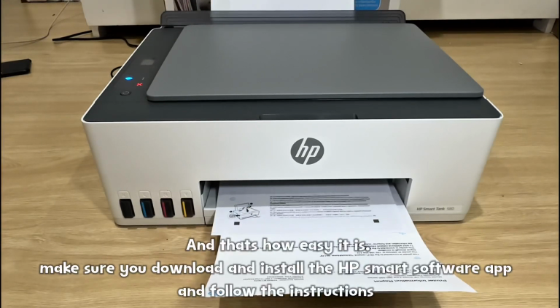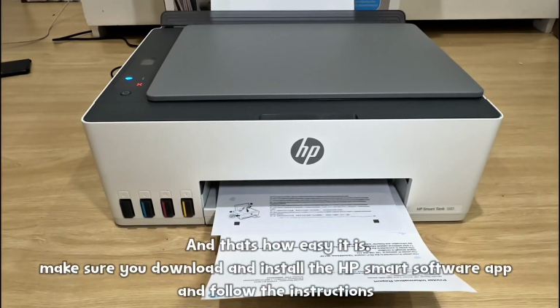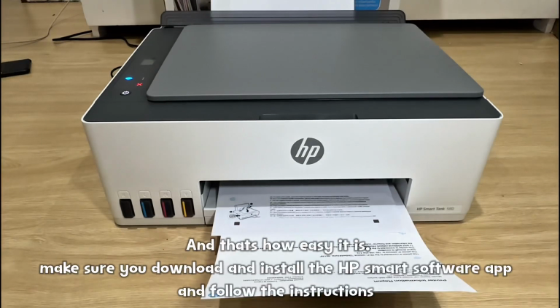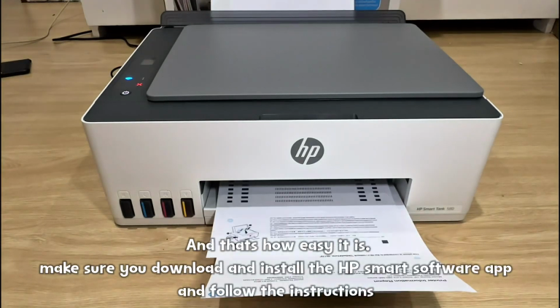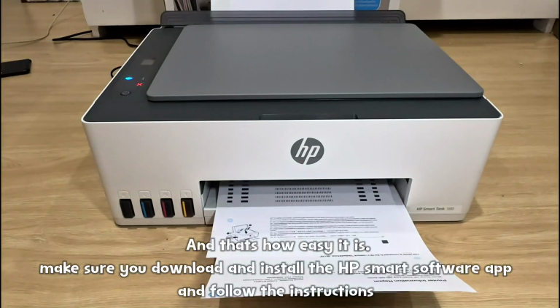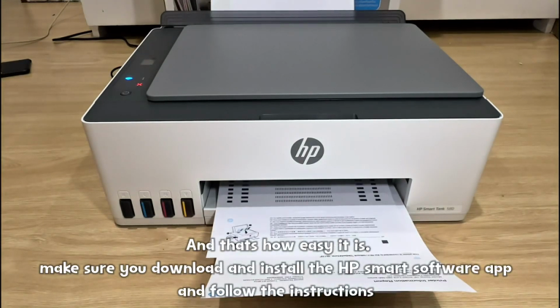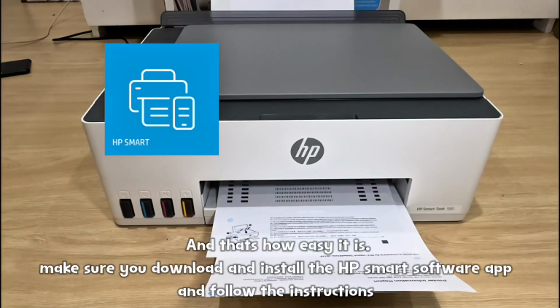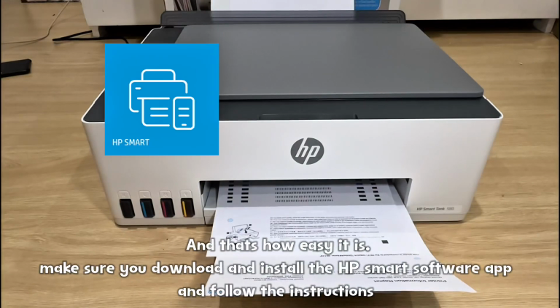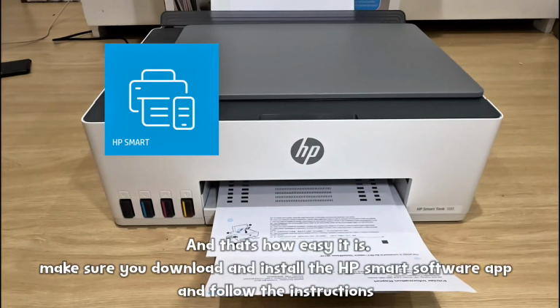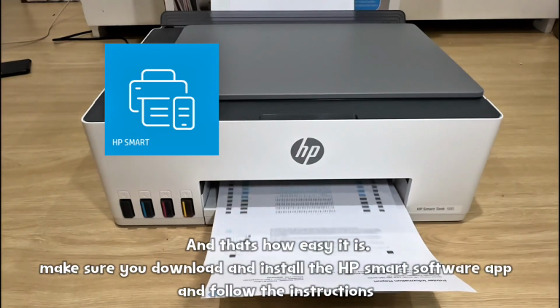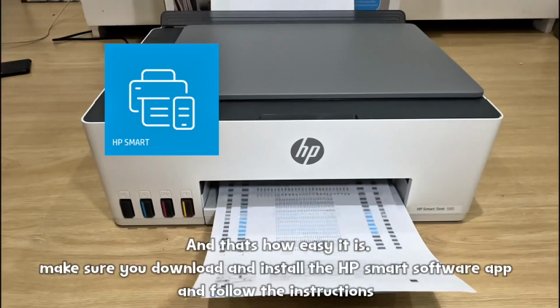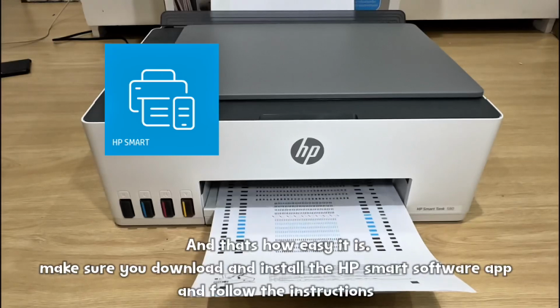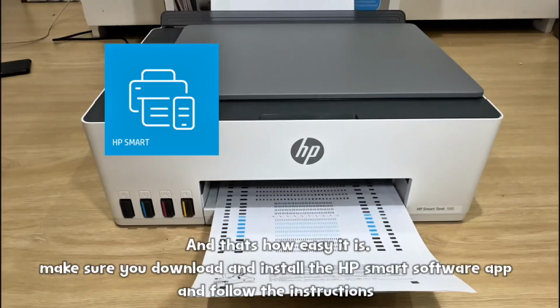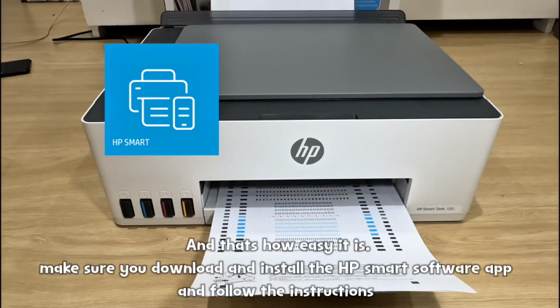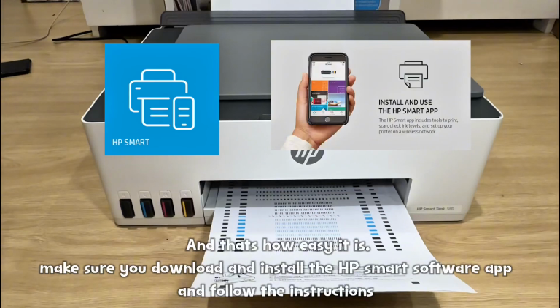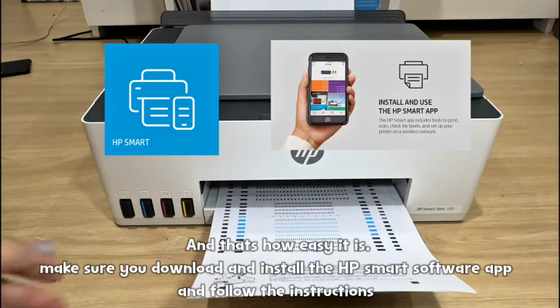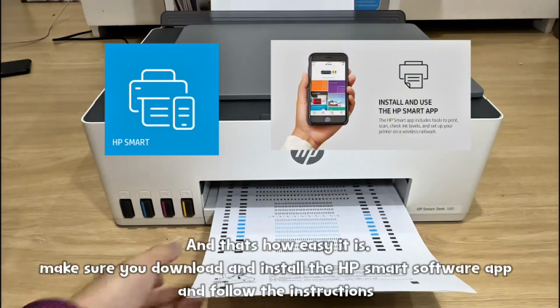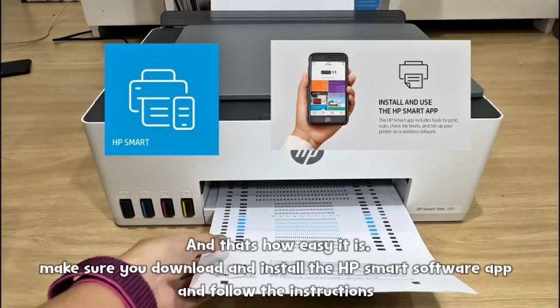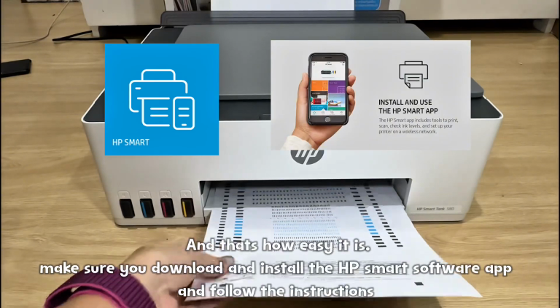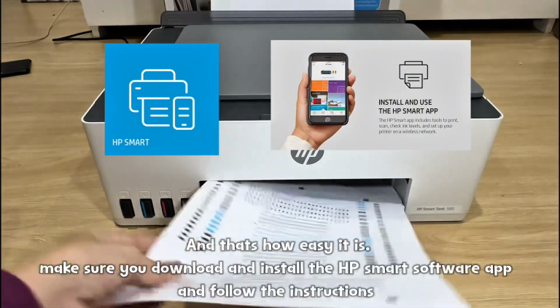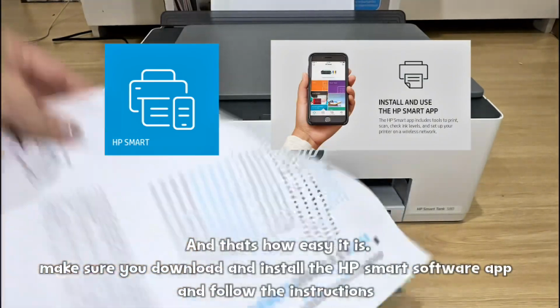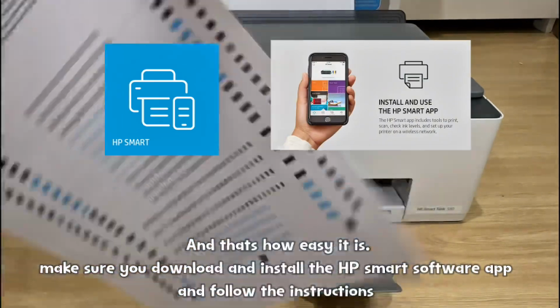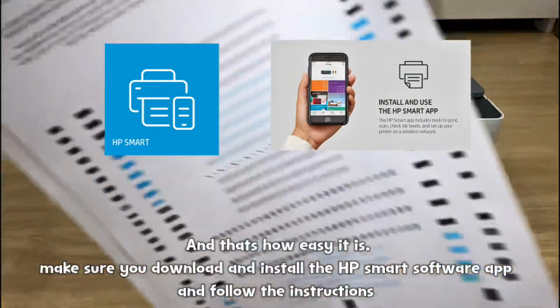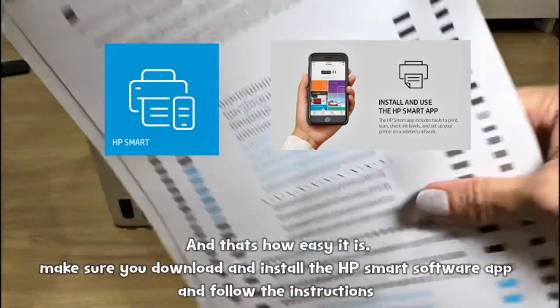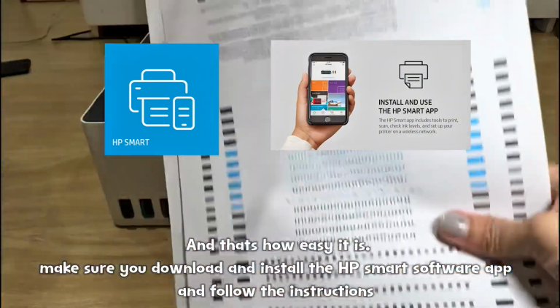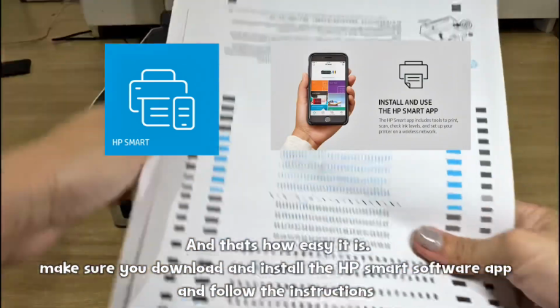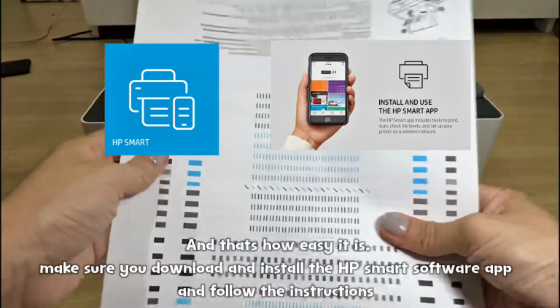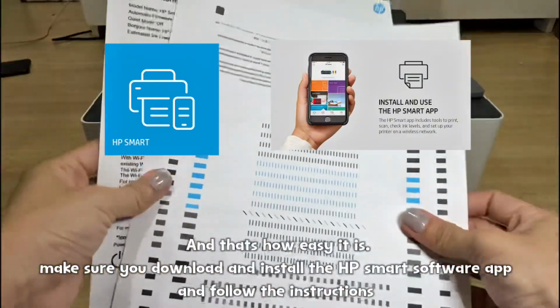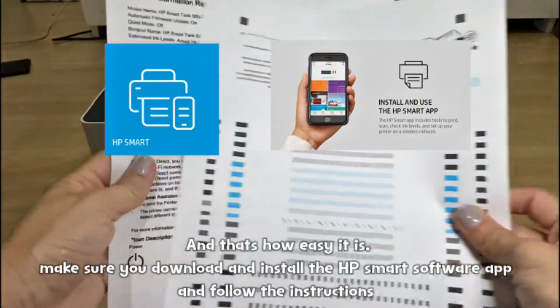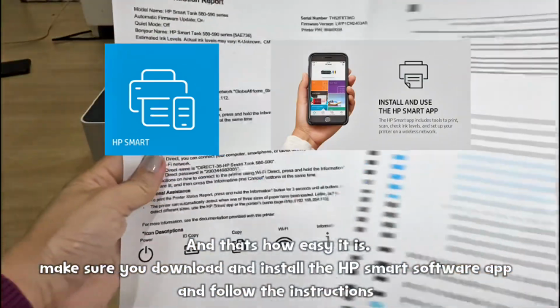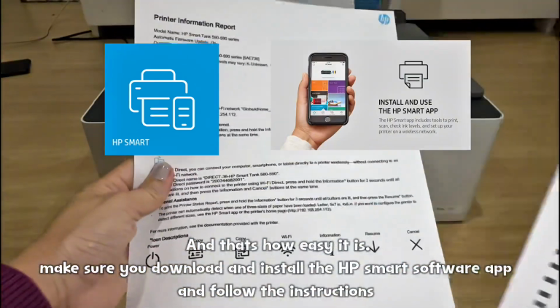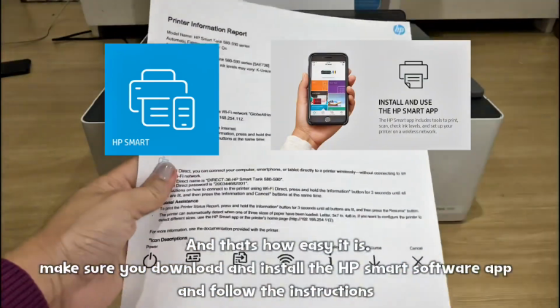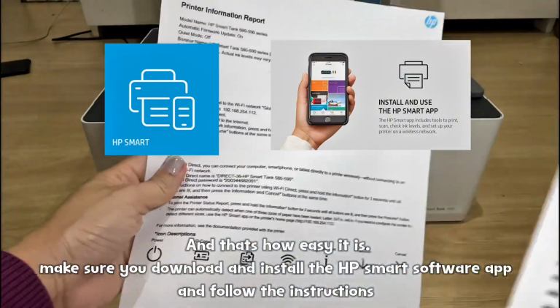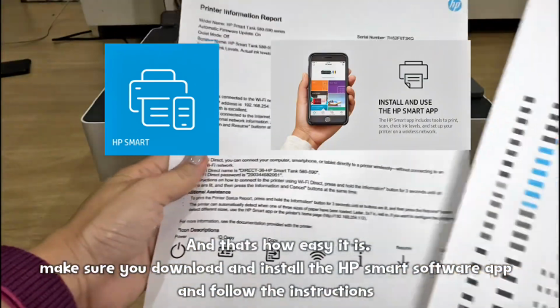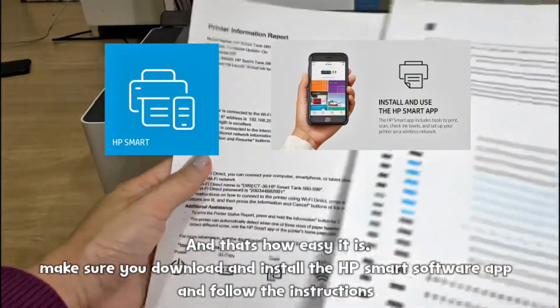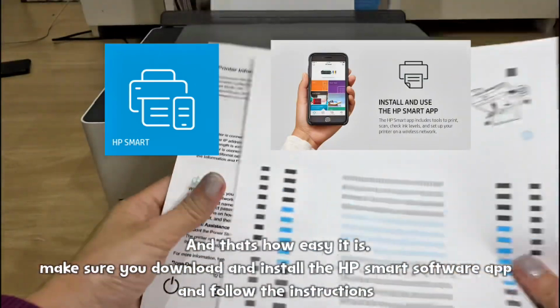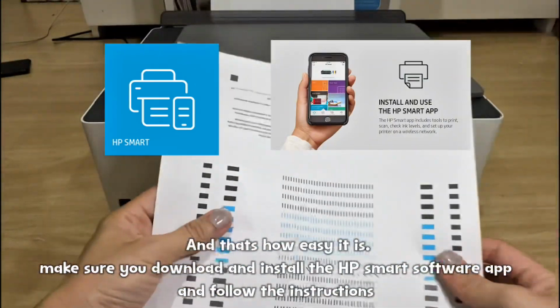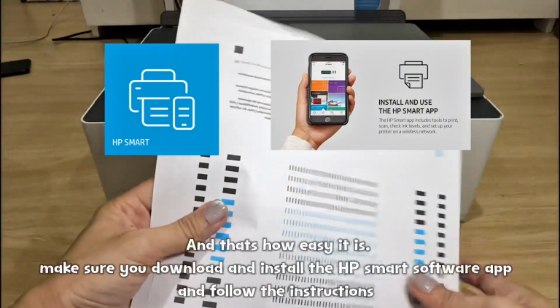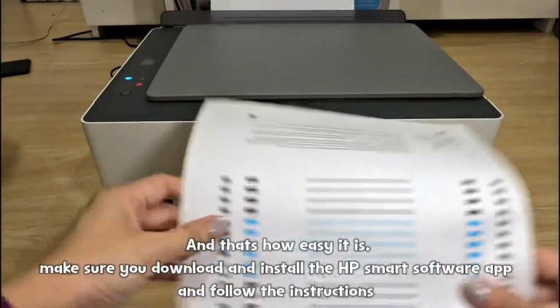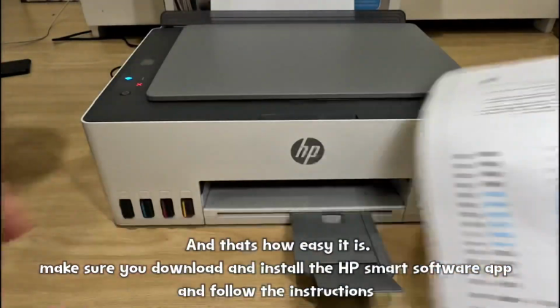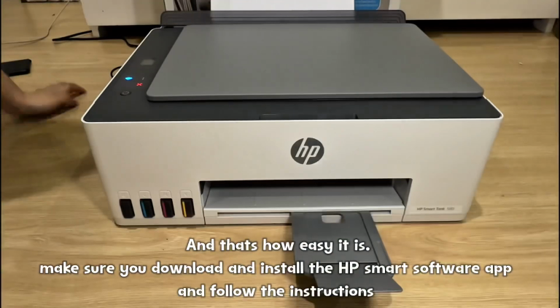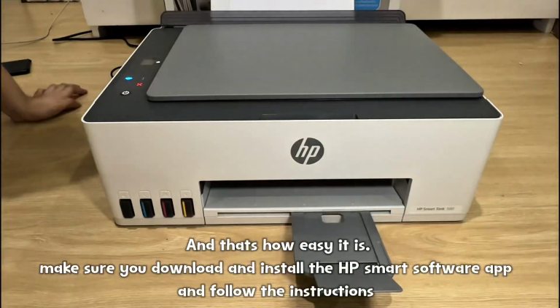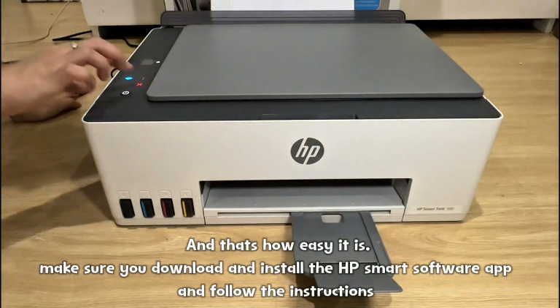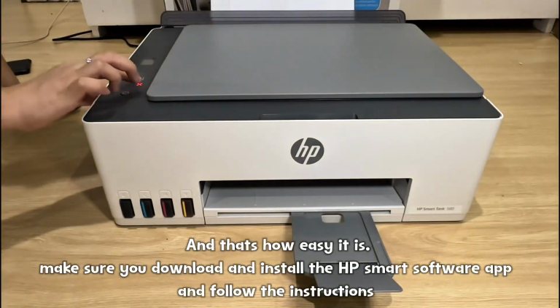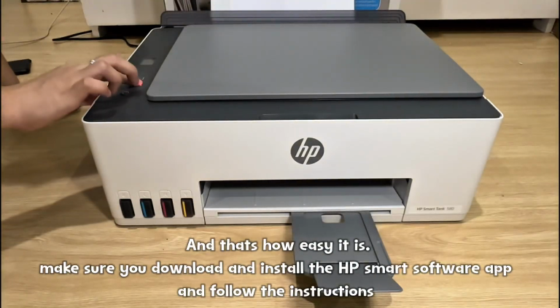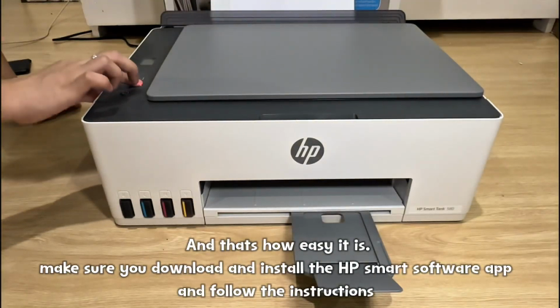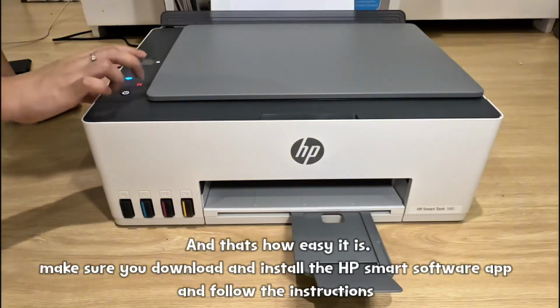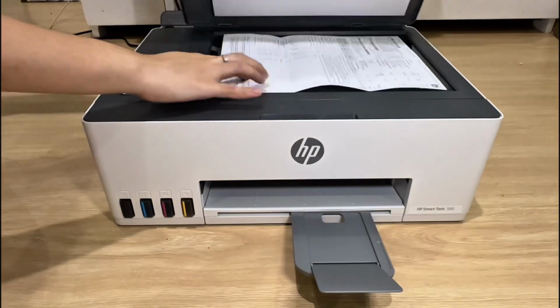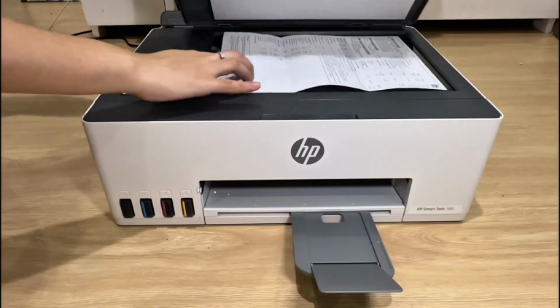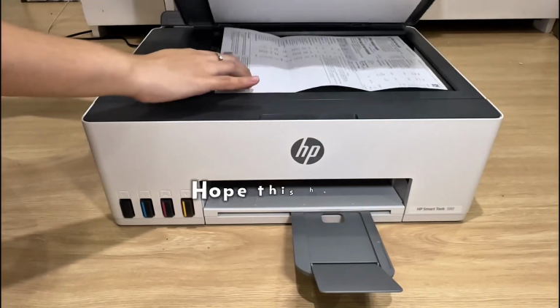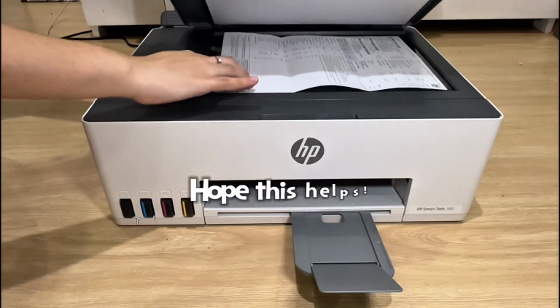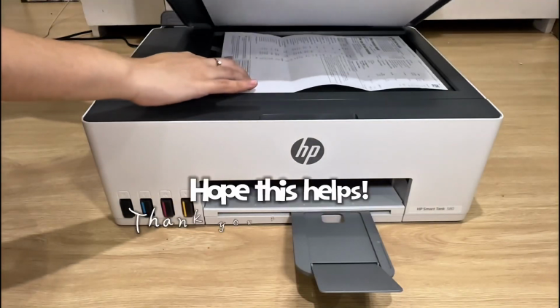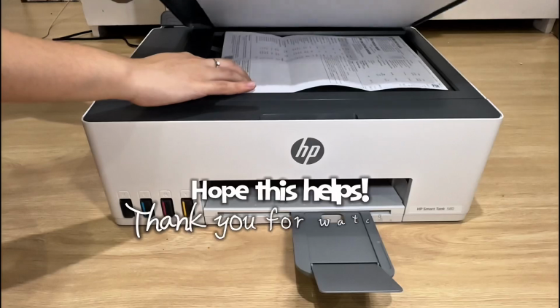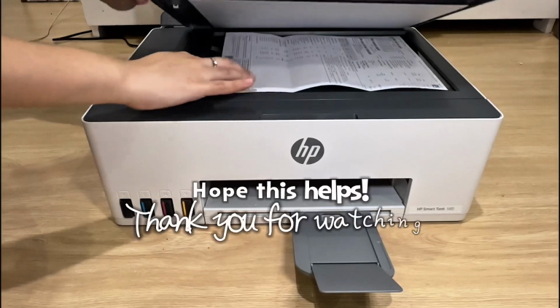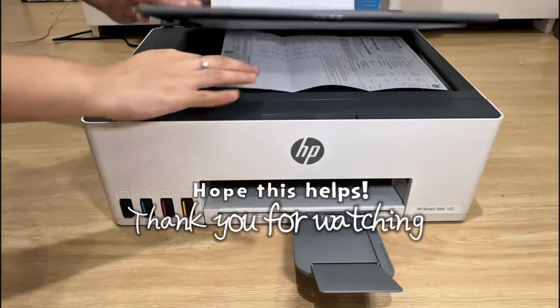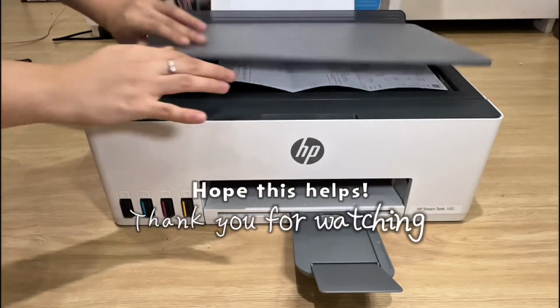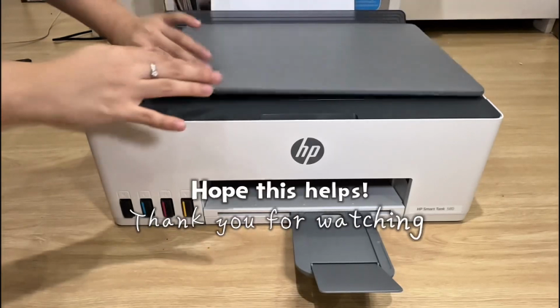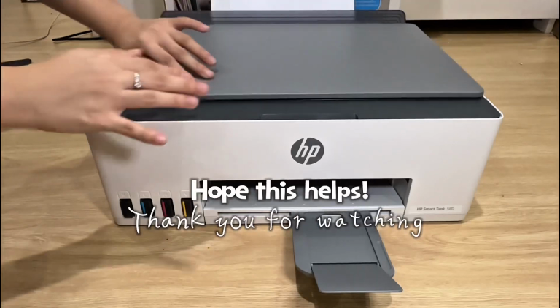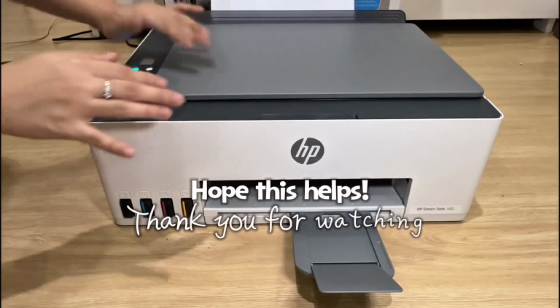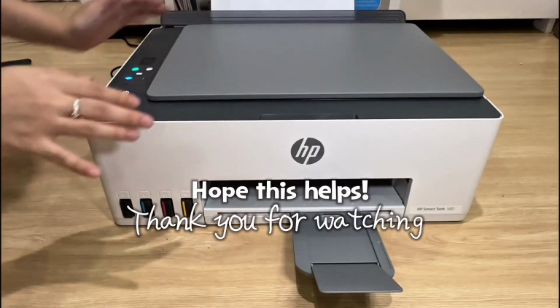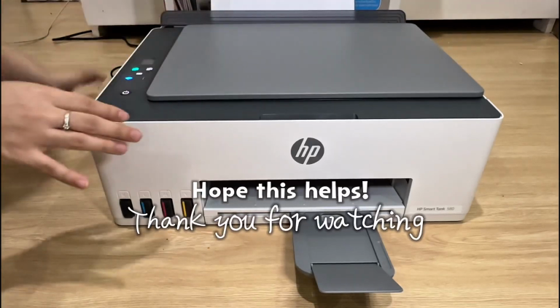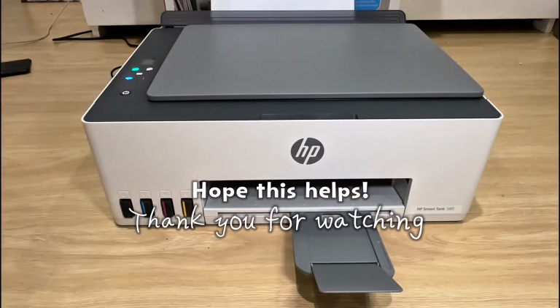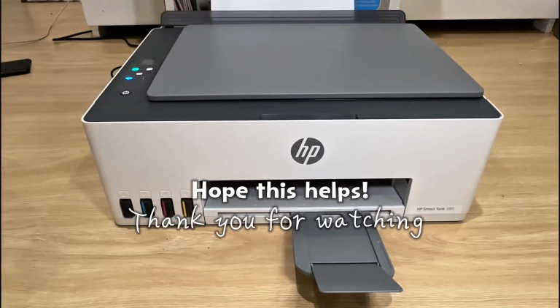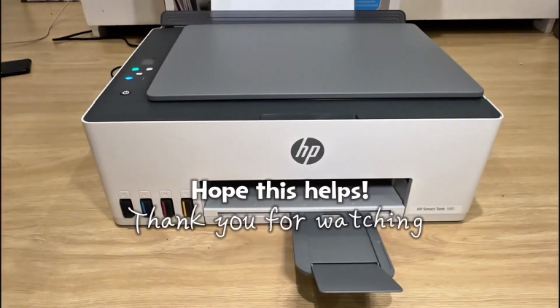Make sure you download and install the HP Smart Software app and follow the instructions. Hope this helps. Thank you for watching.